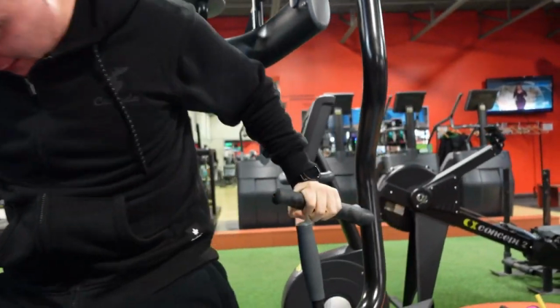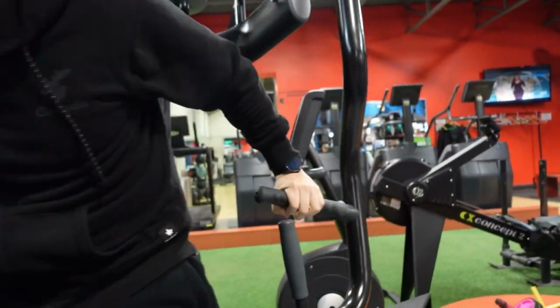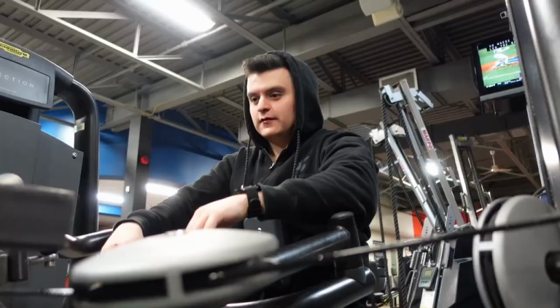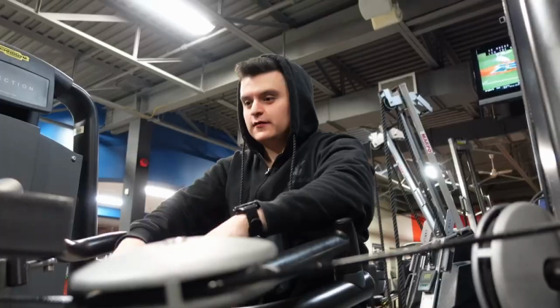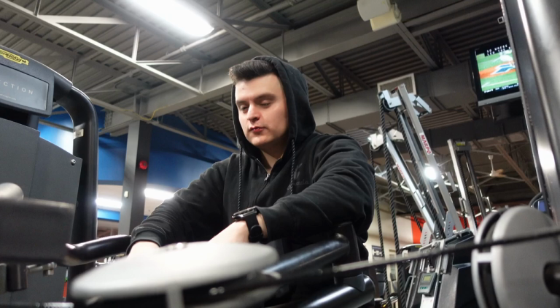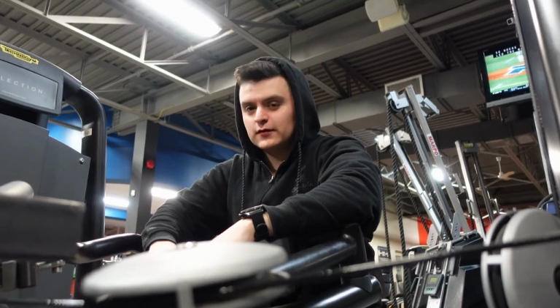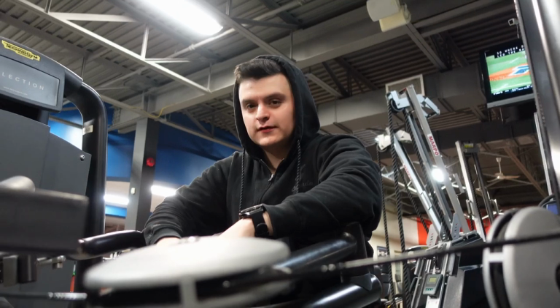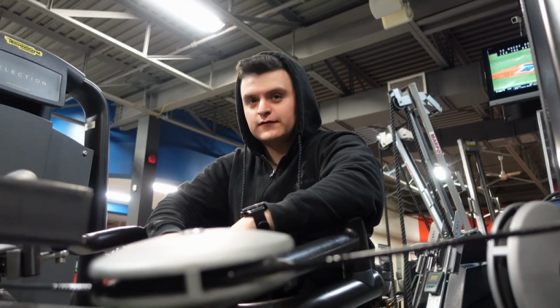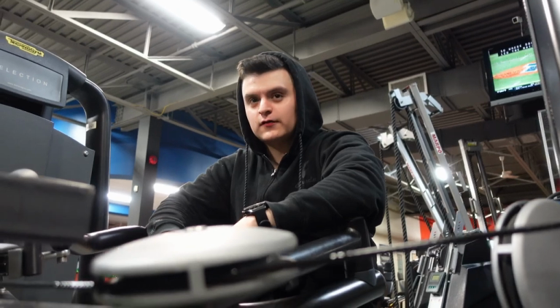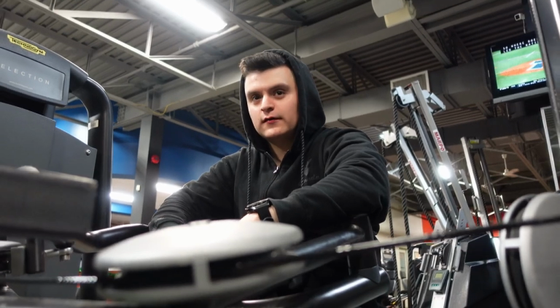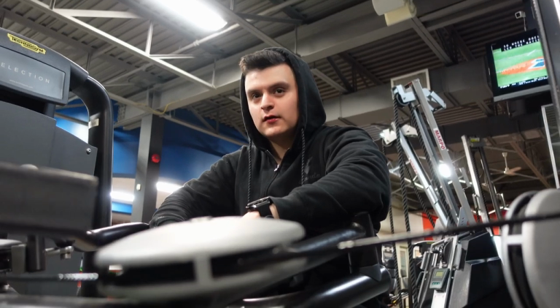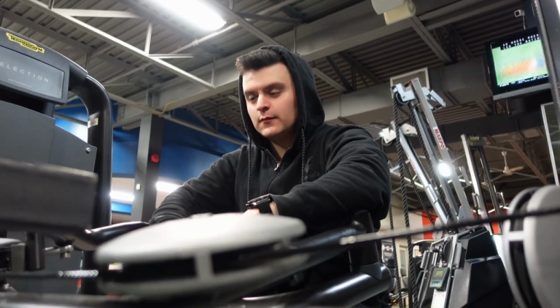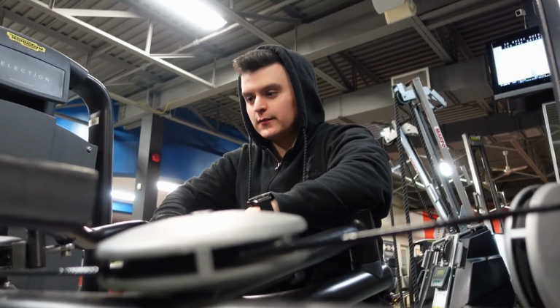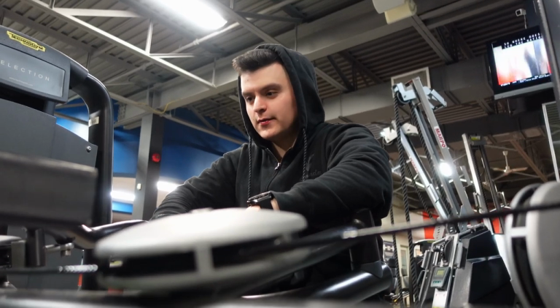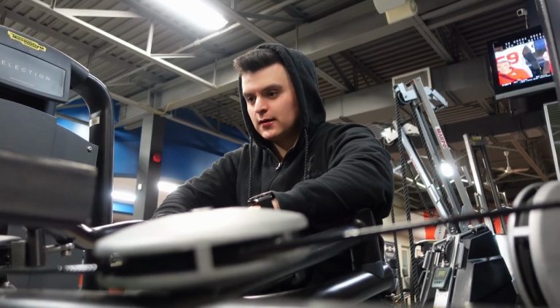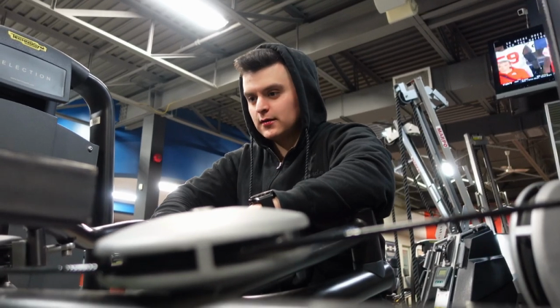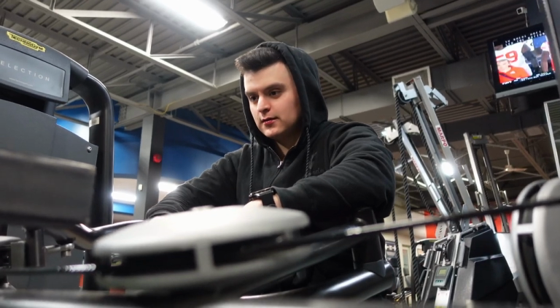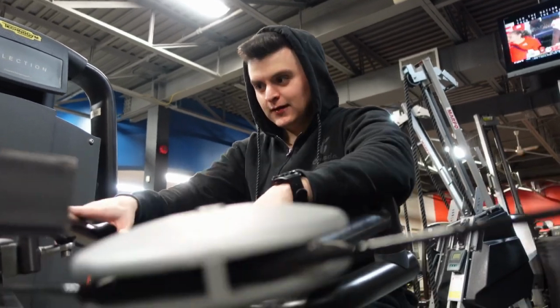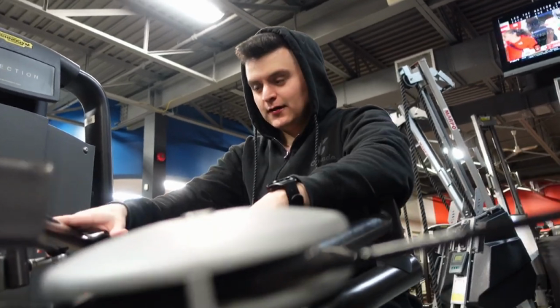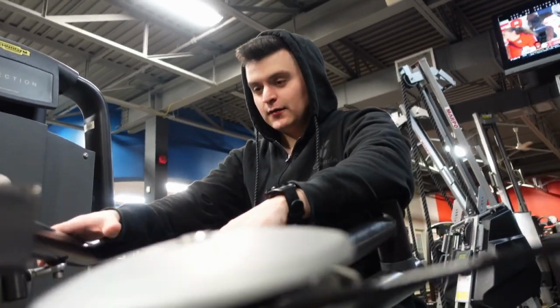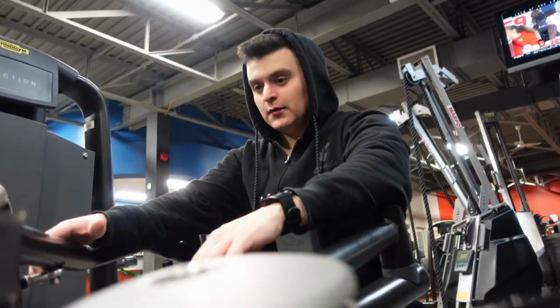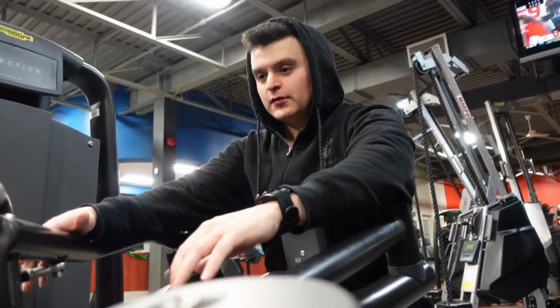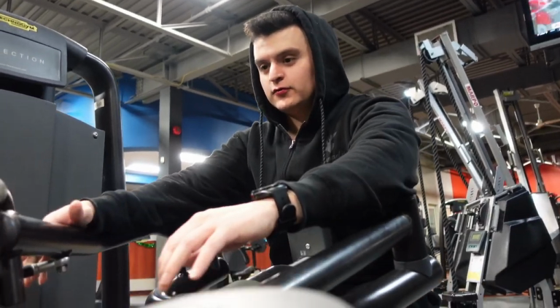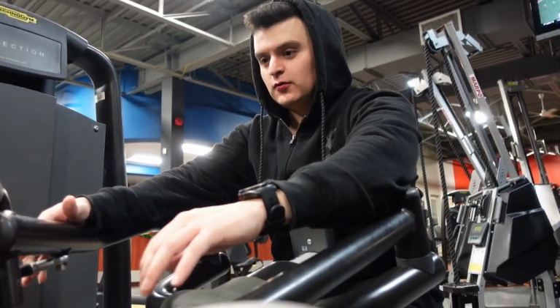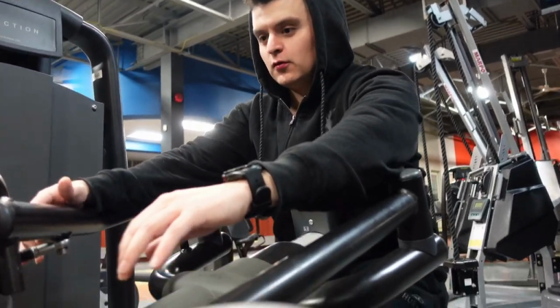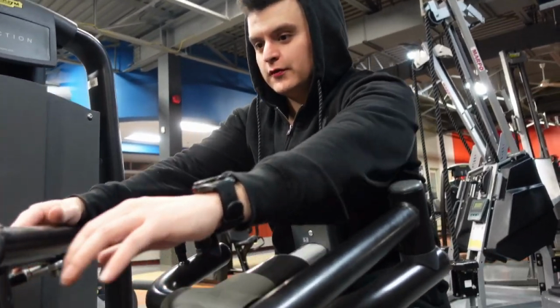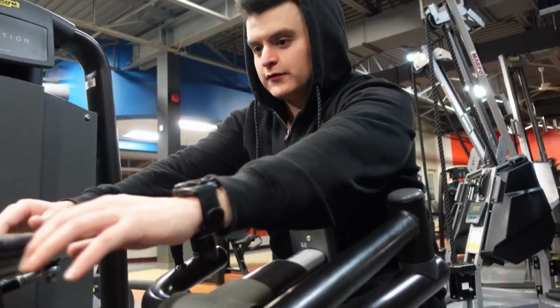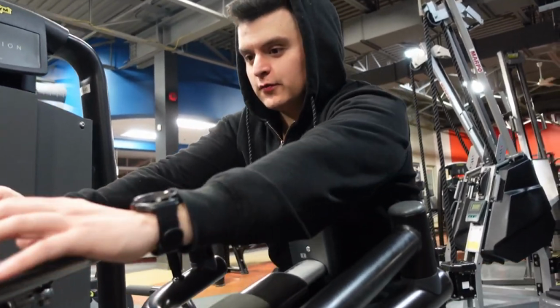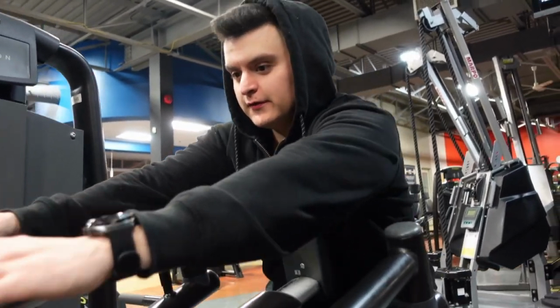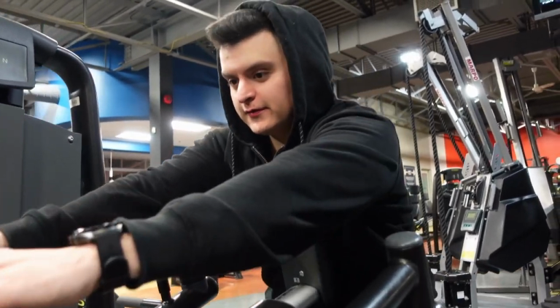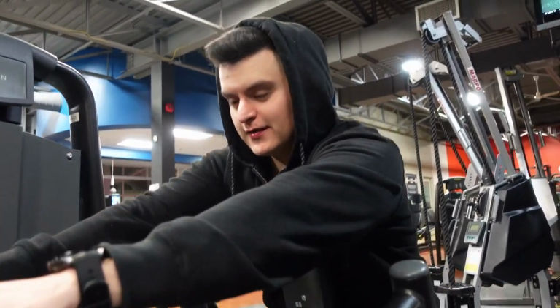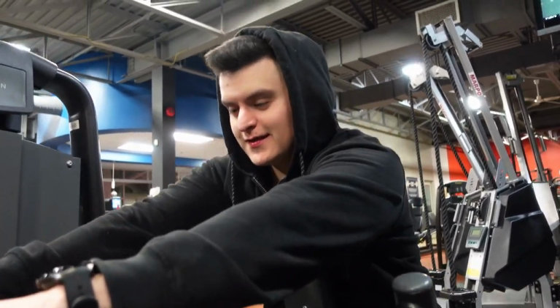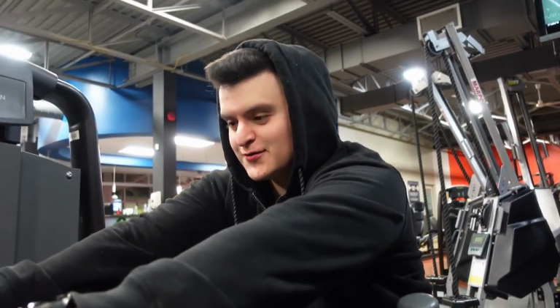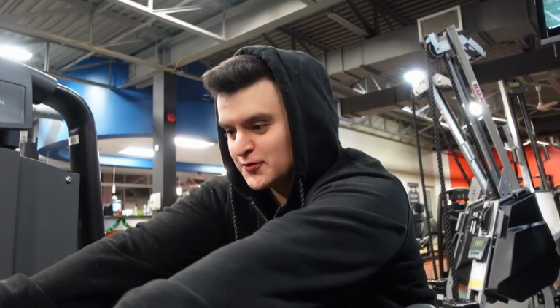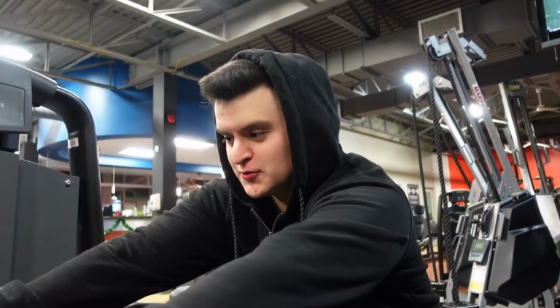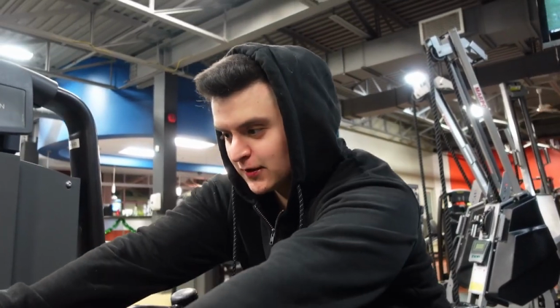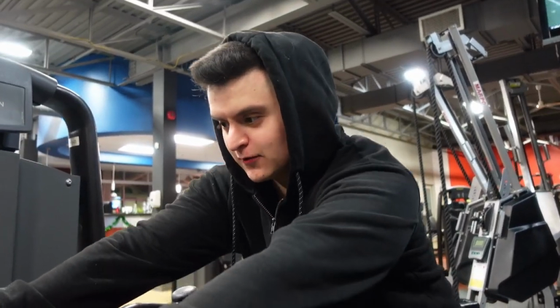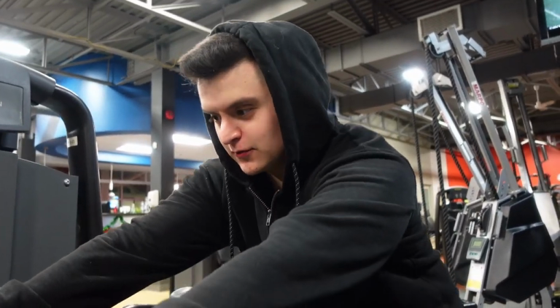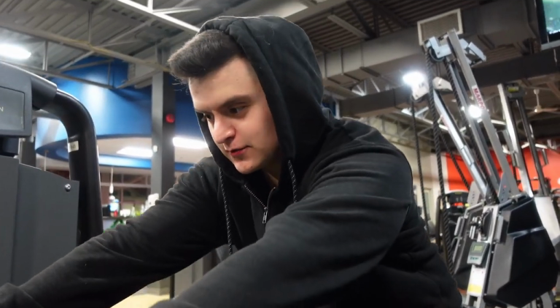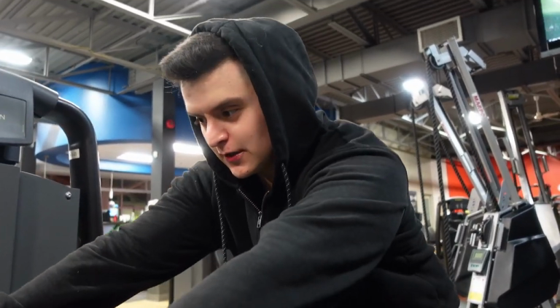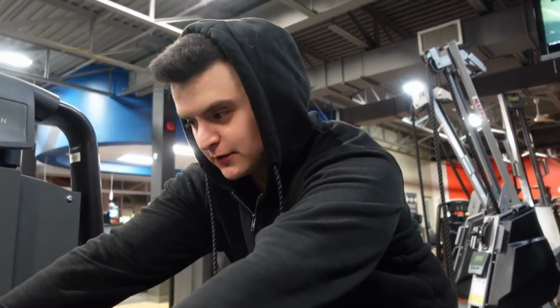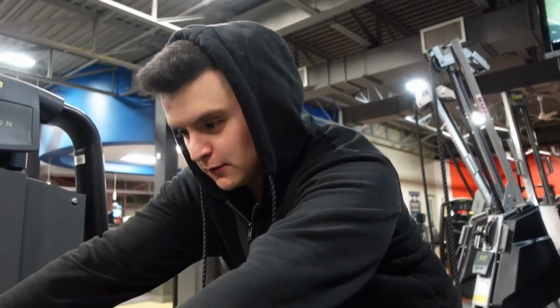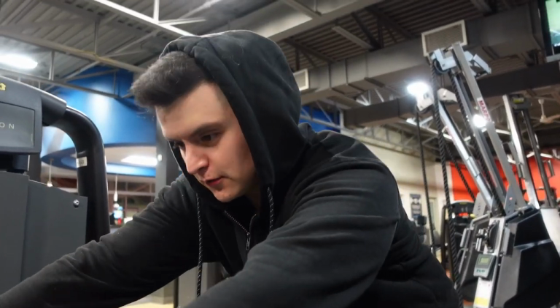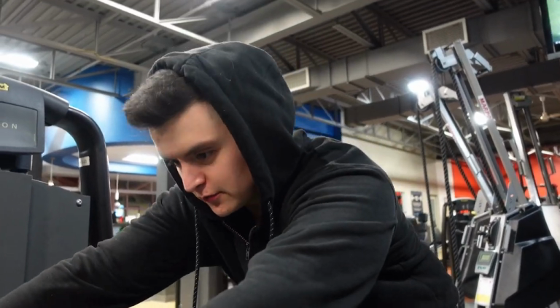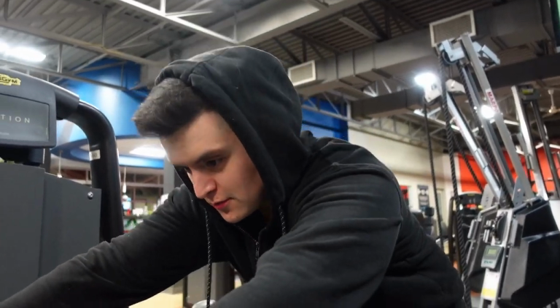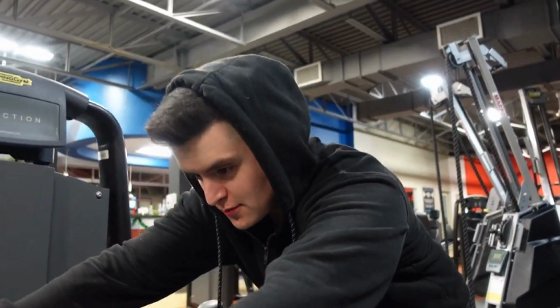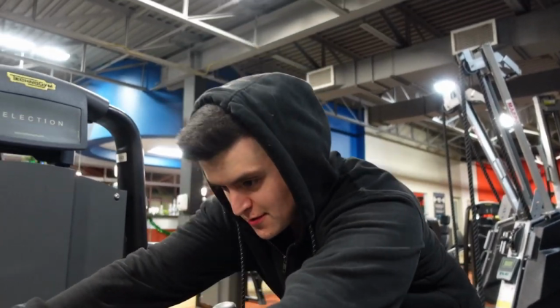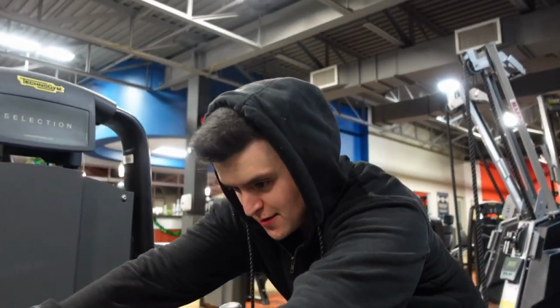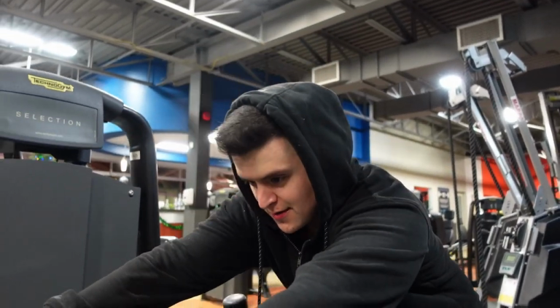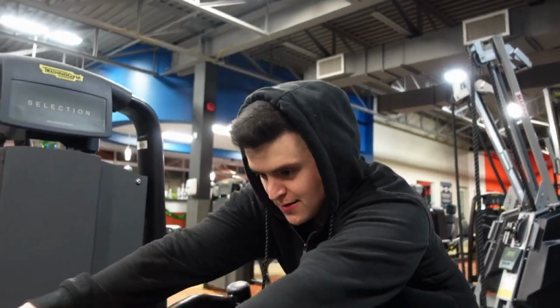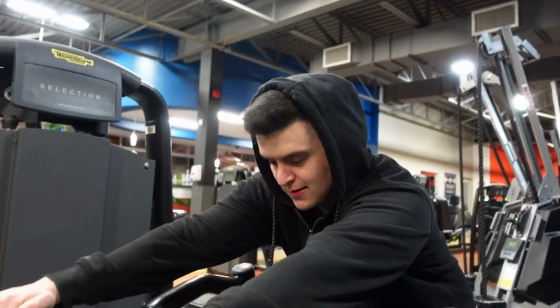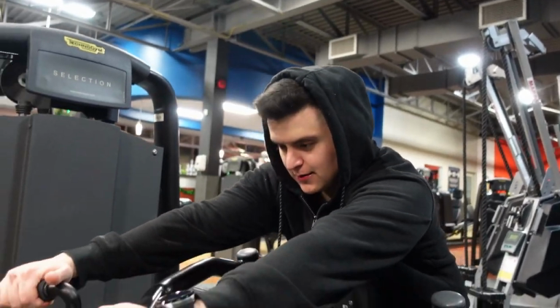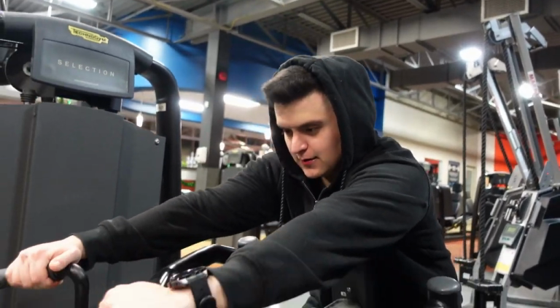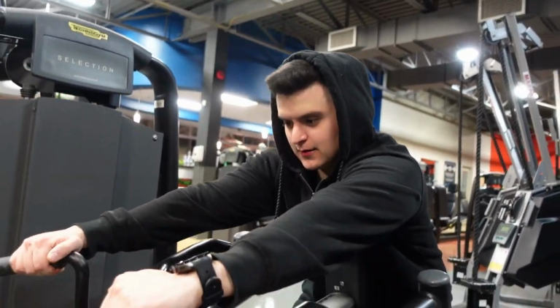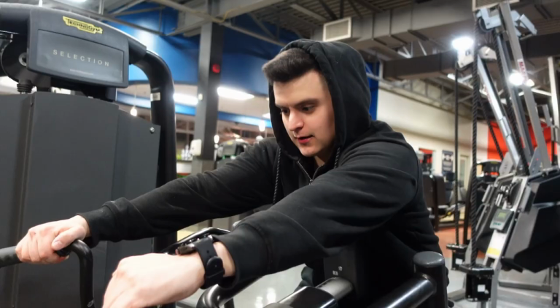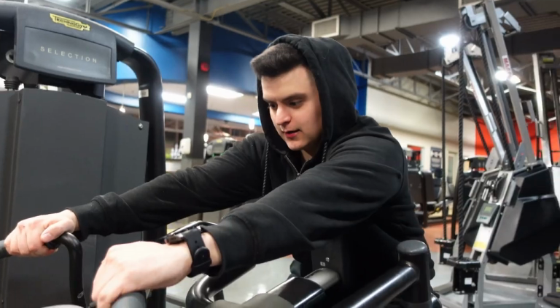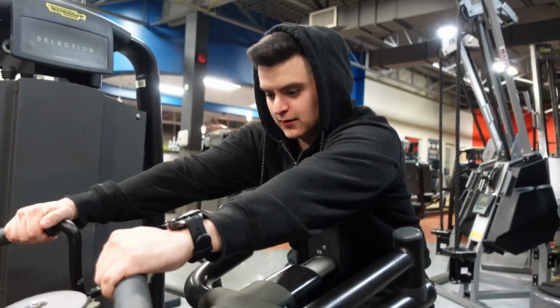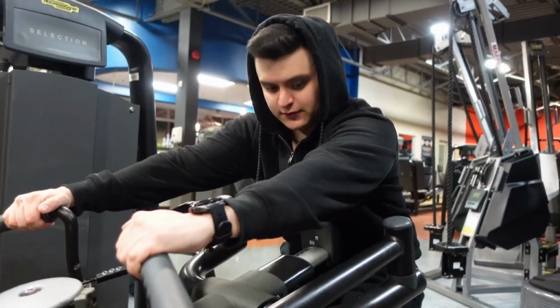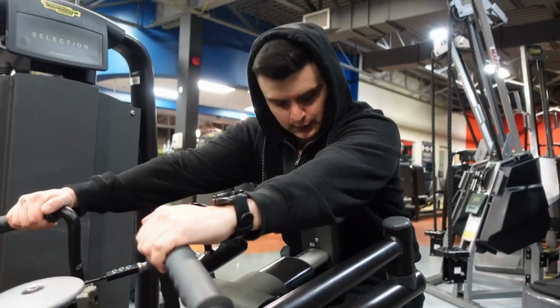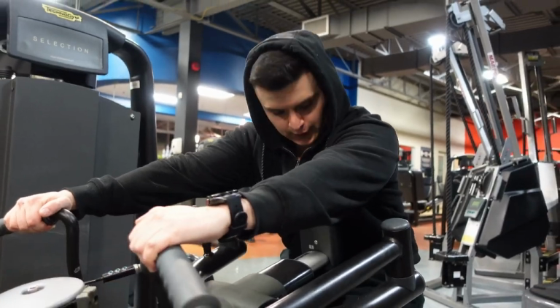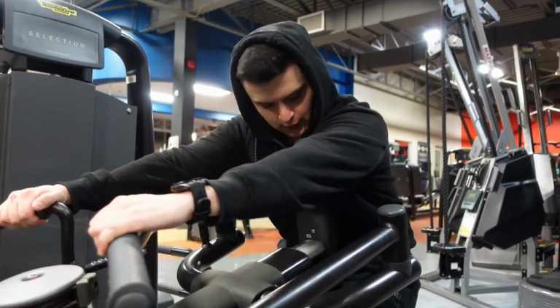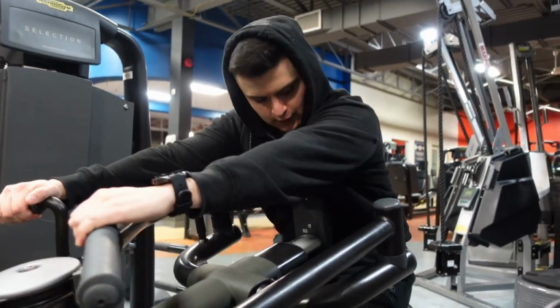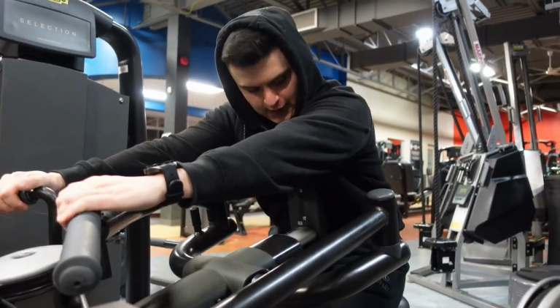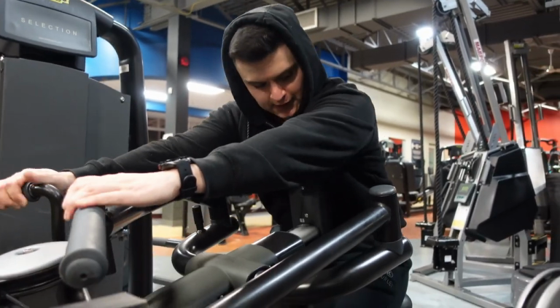This one is for the upper back. Remember to always squeeze so you can contract the muscle and get some real gains.